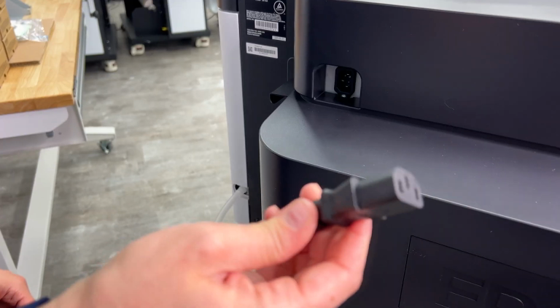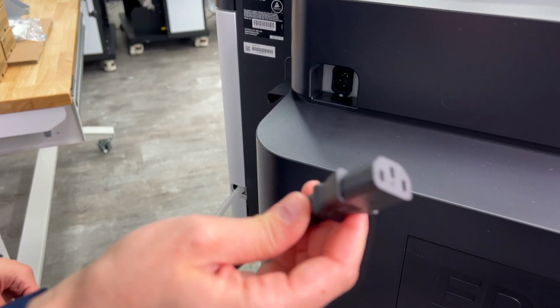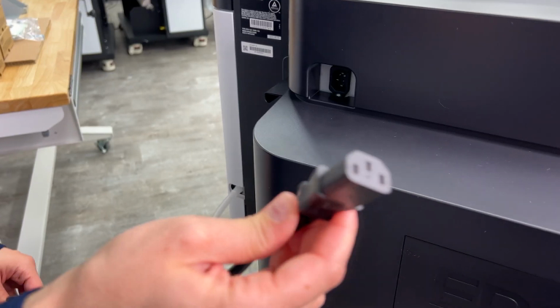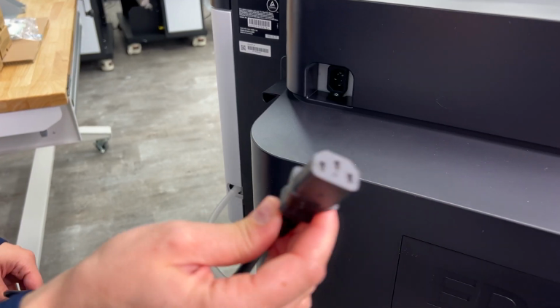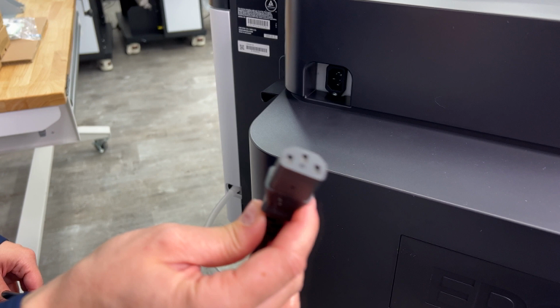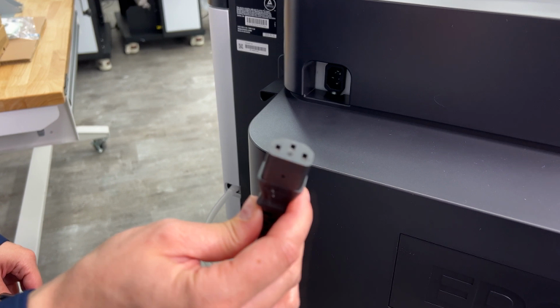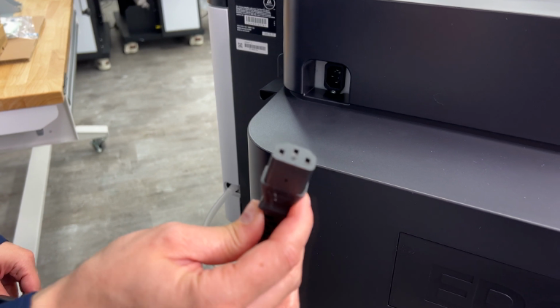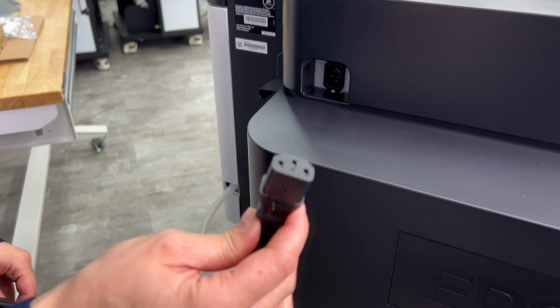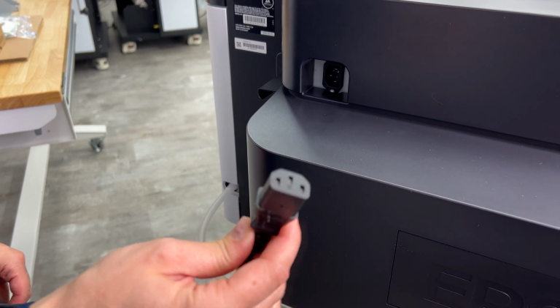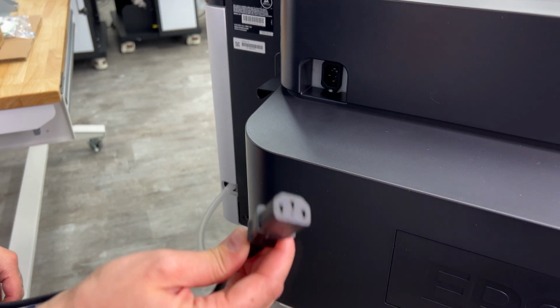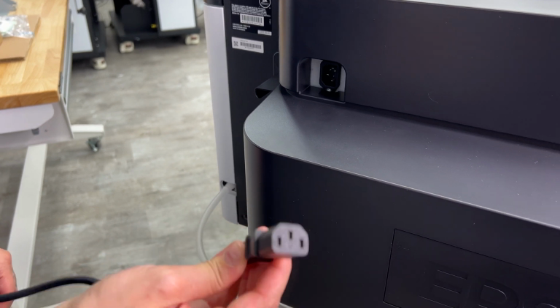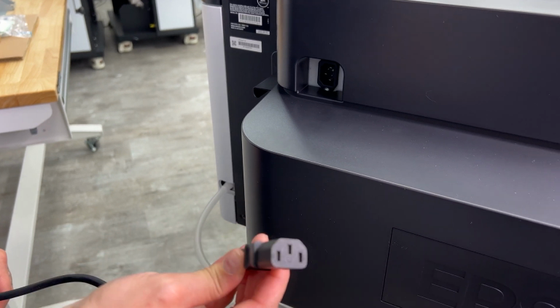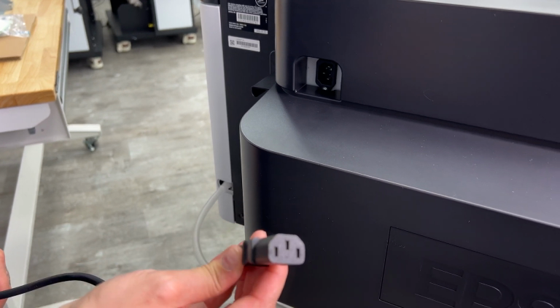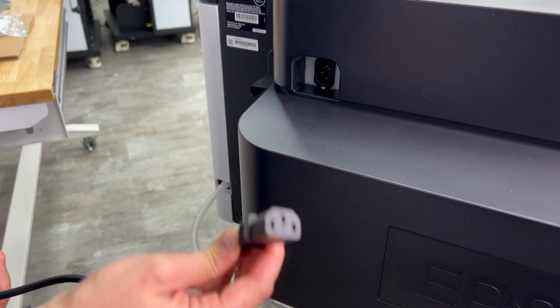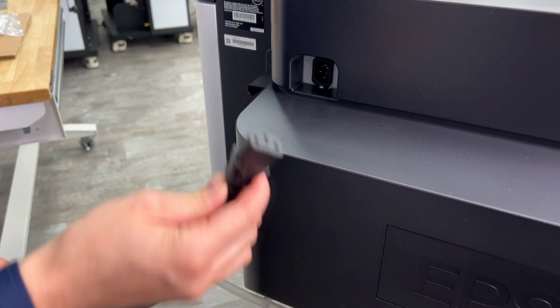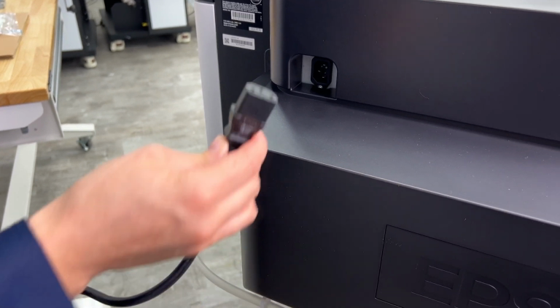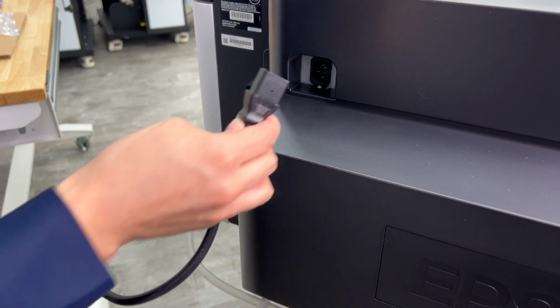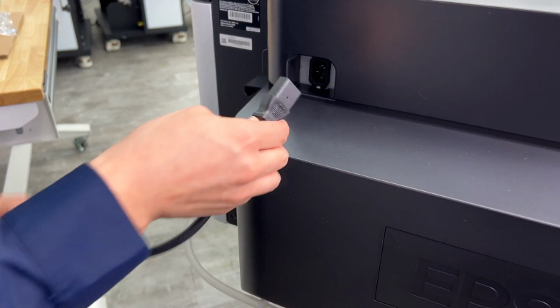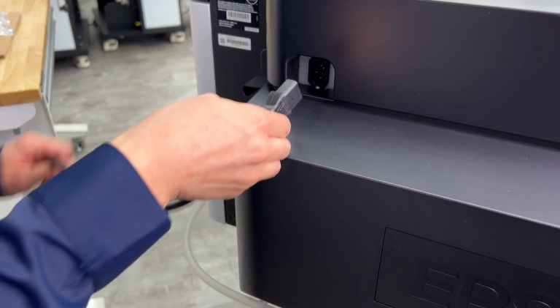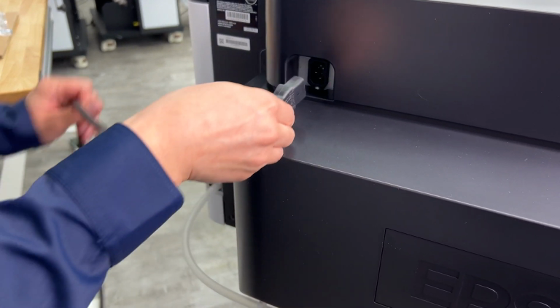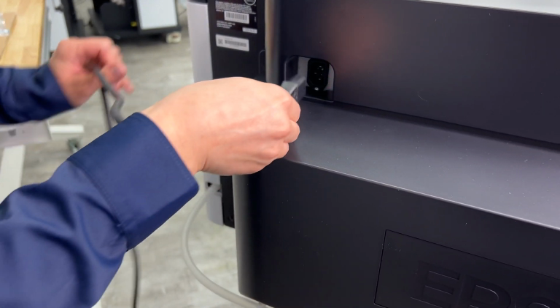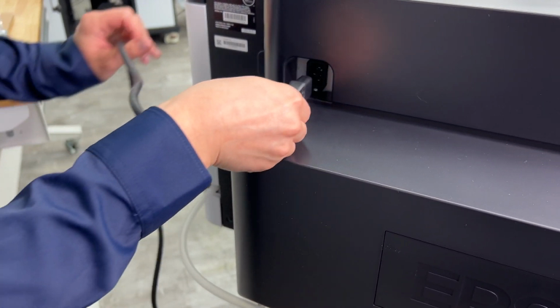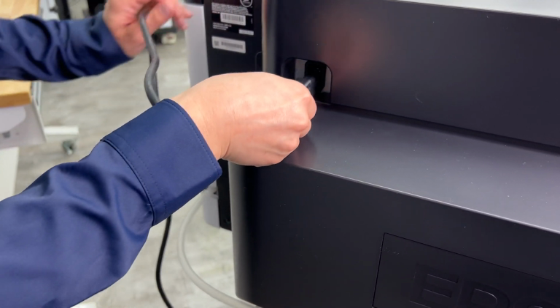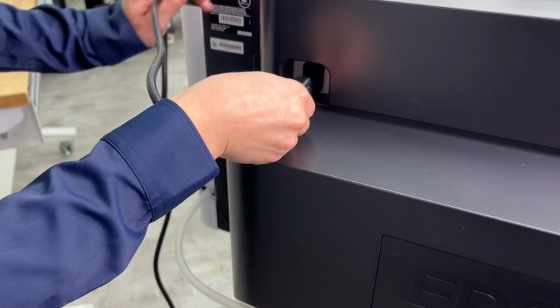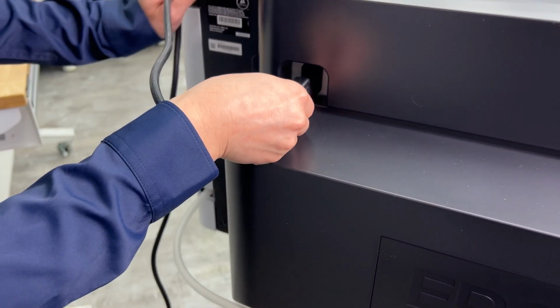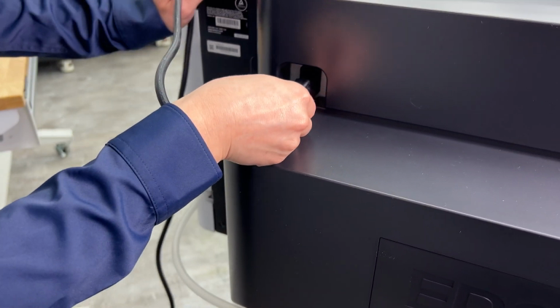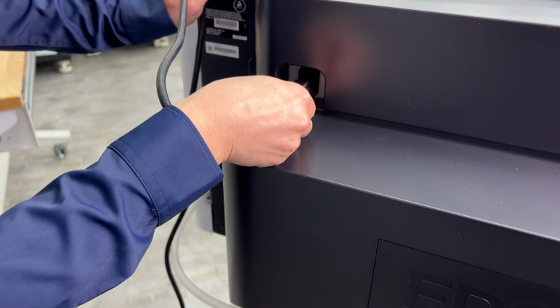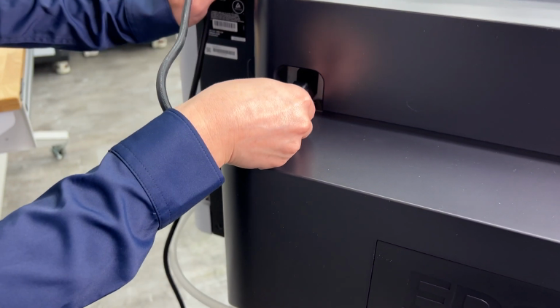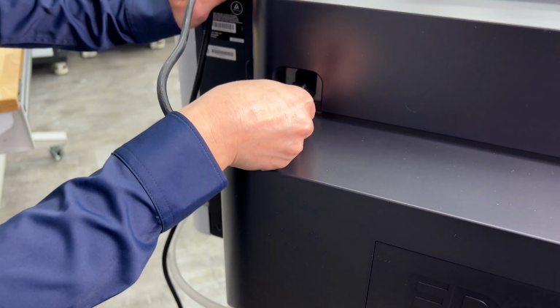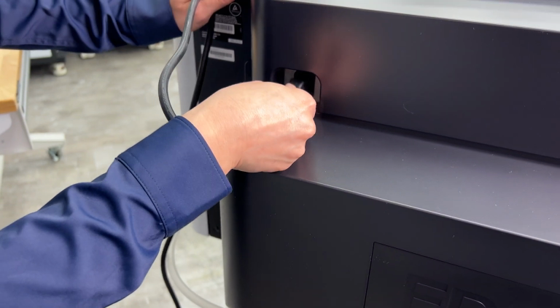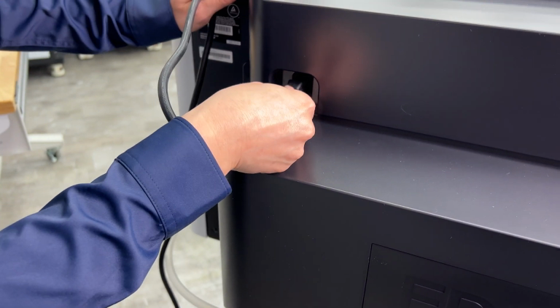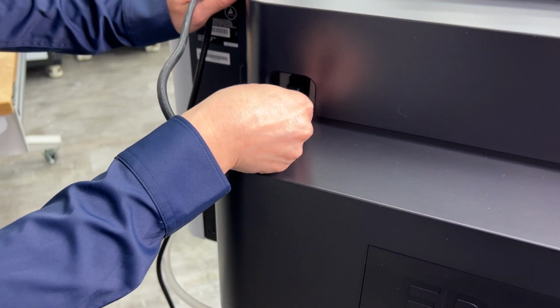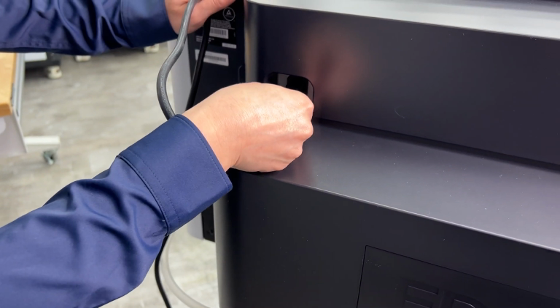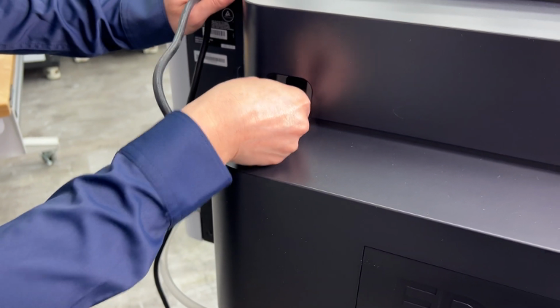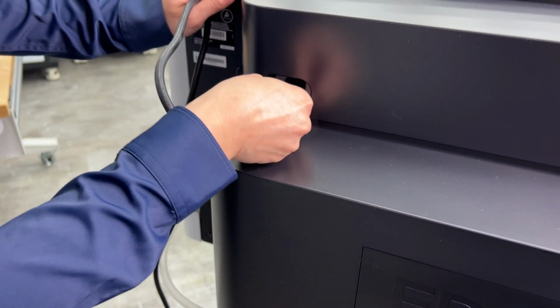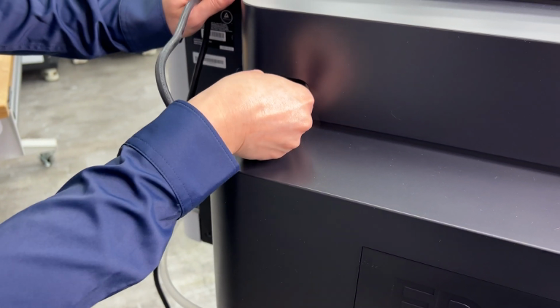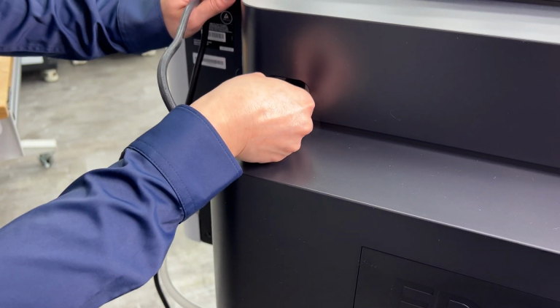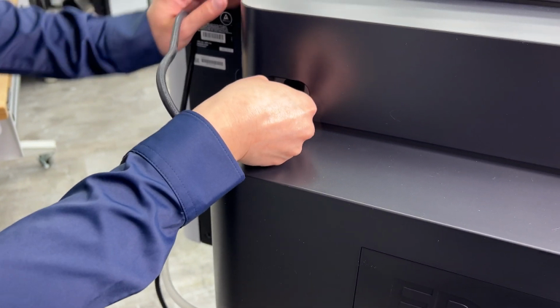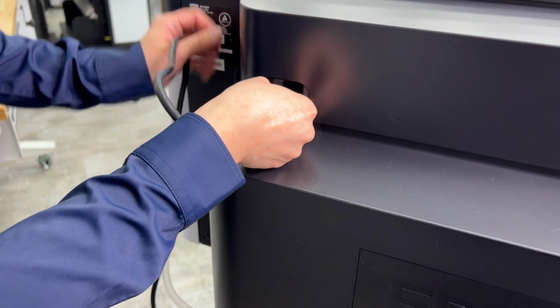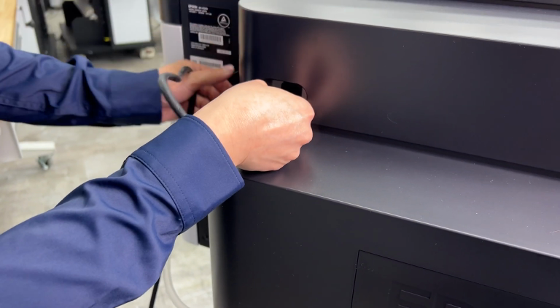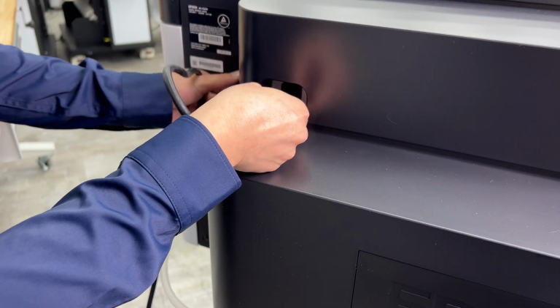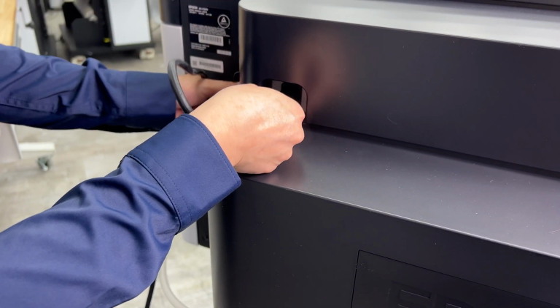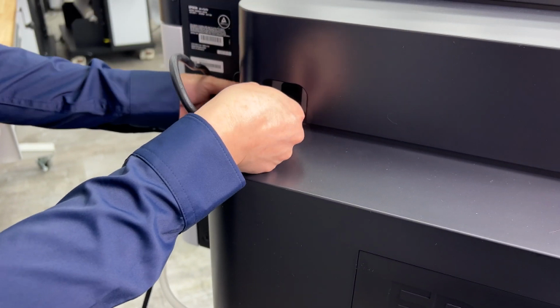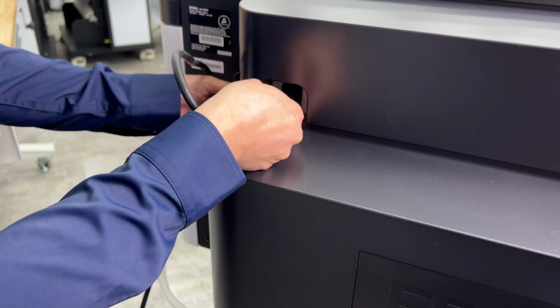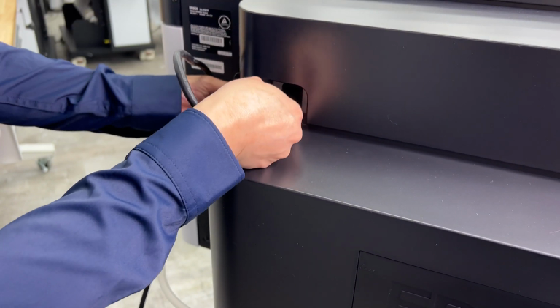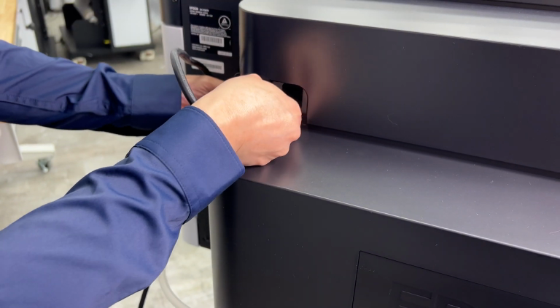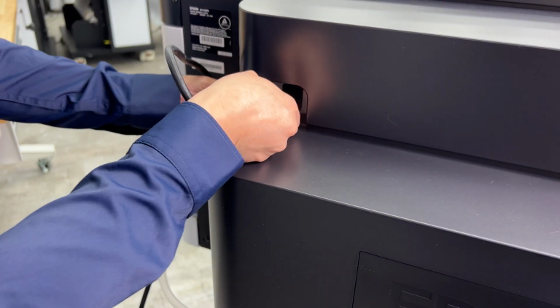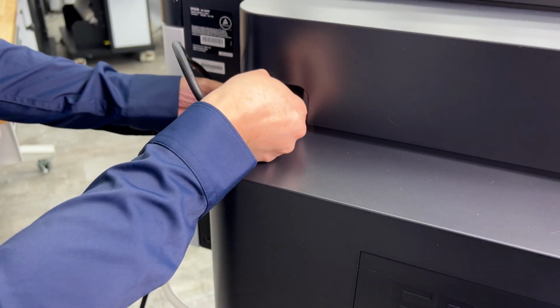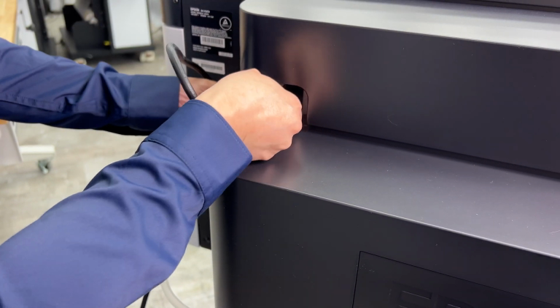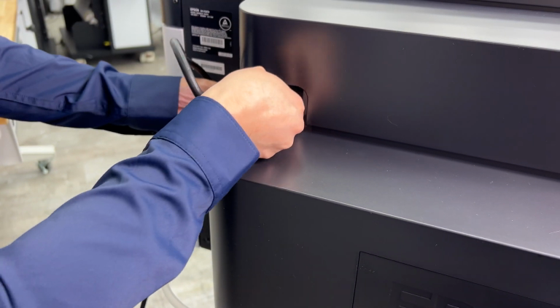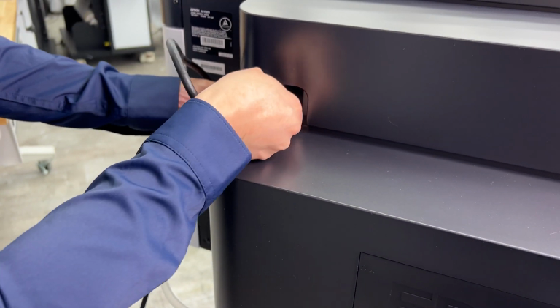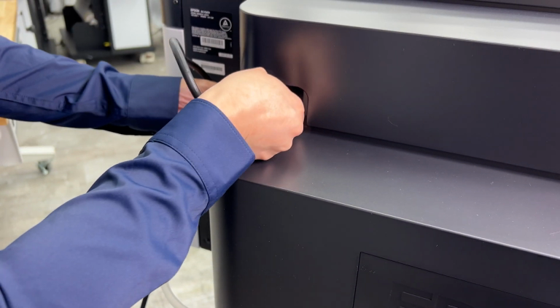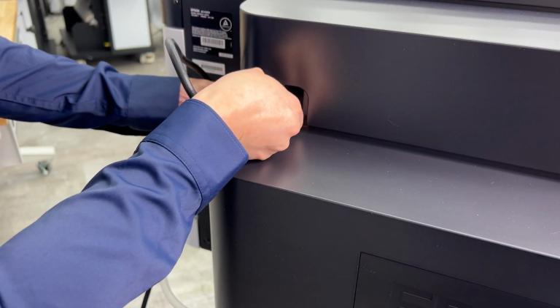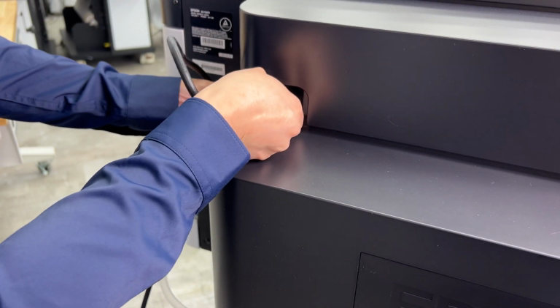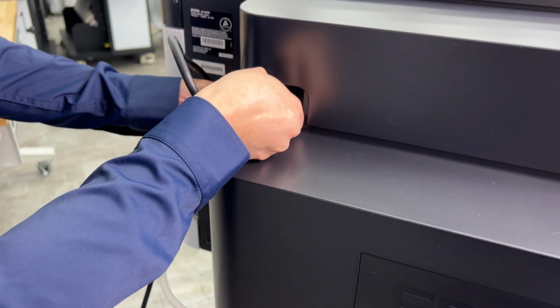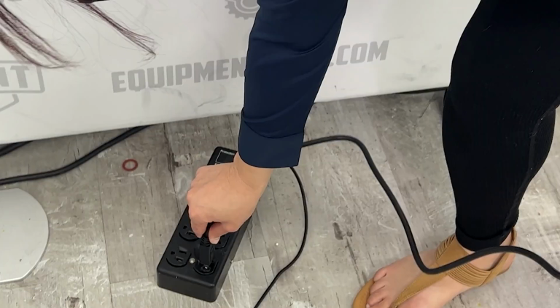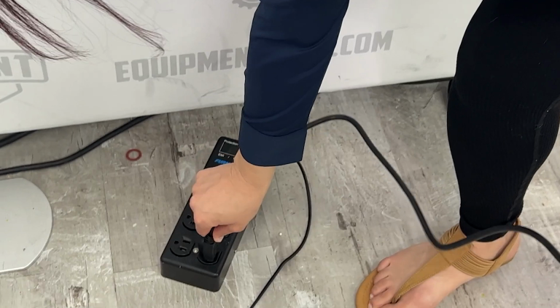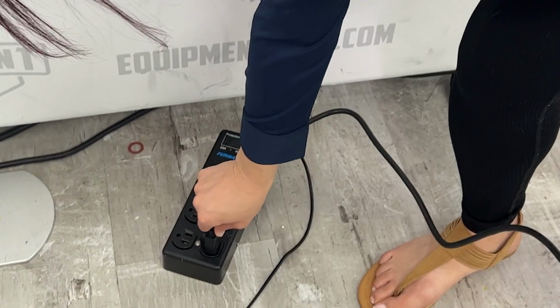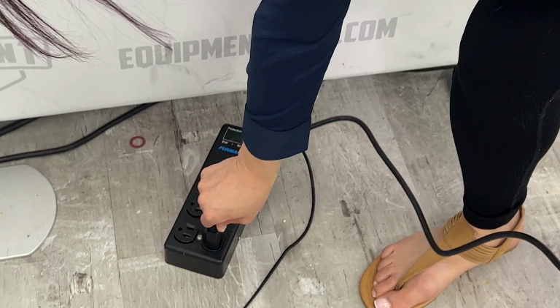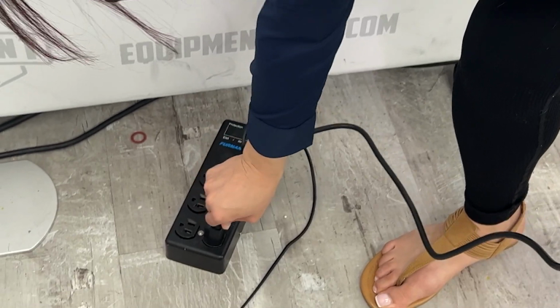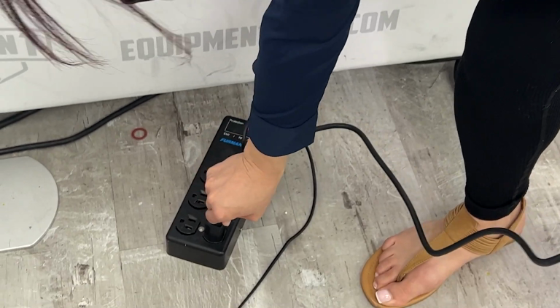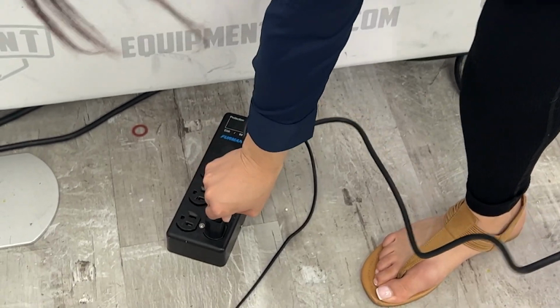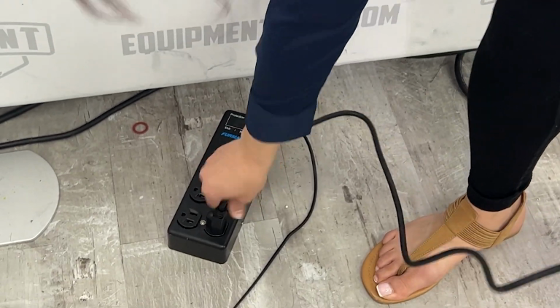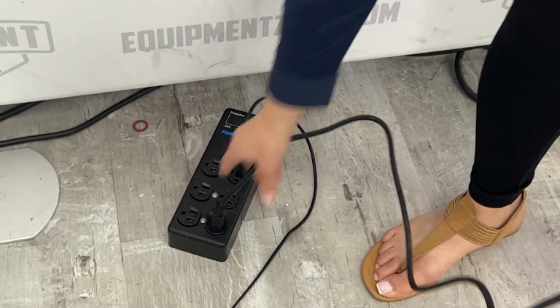First, connect the power cord to the back of the printer and plug into an outlet. Do not connect the printer to your computer yet.